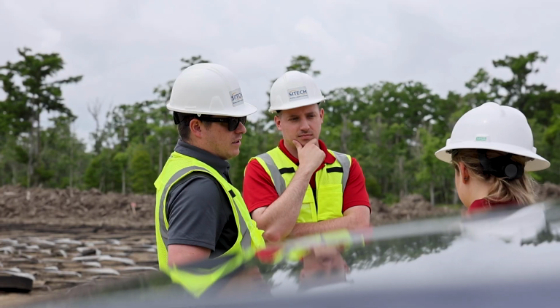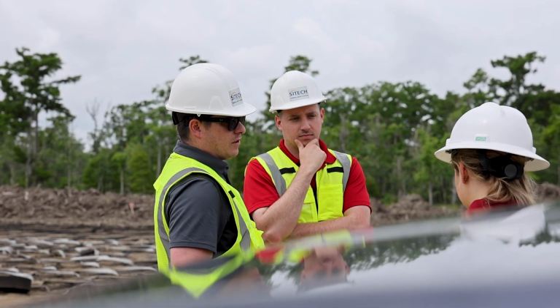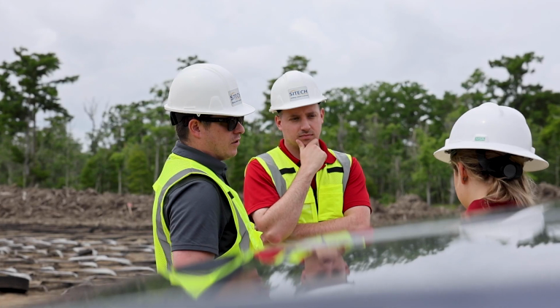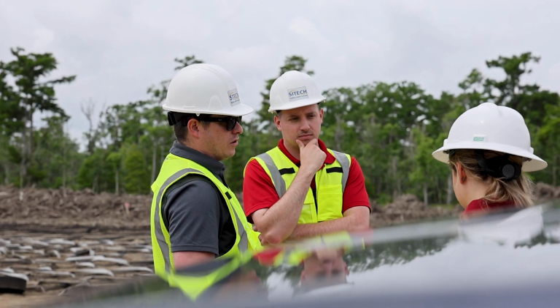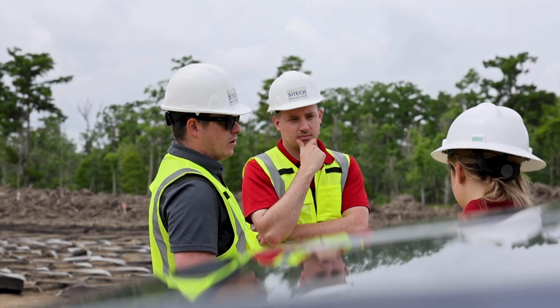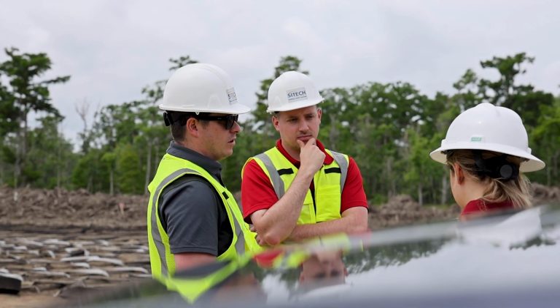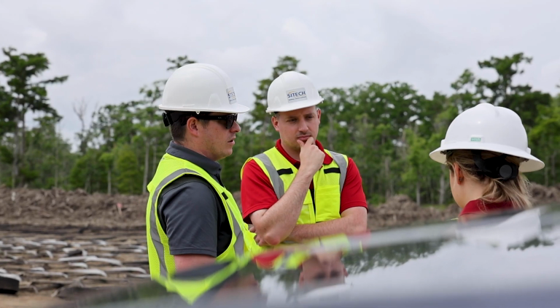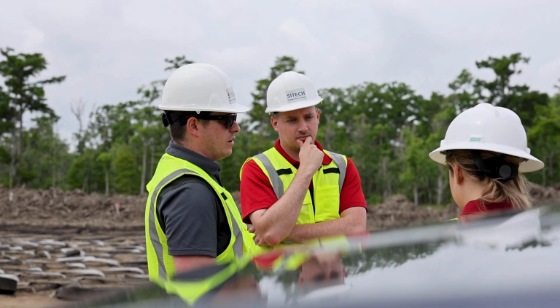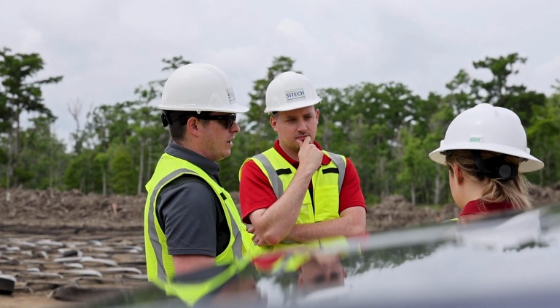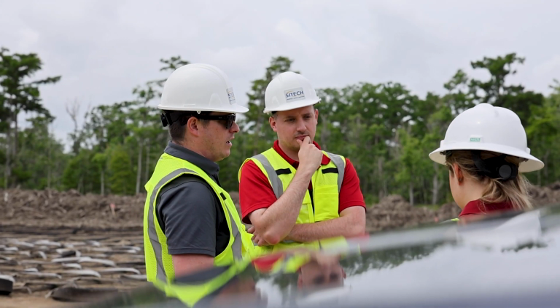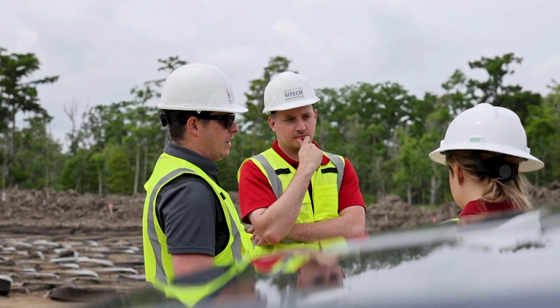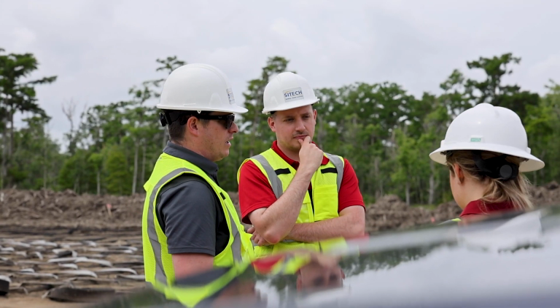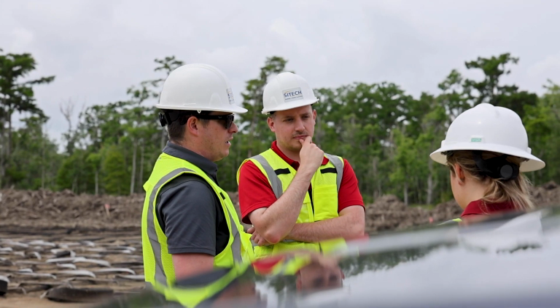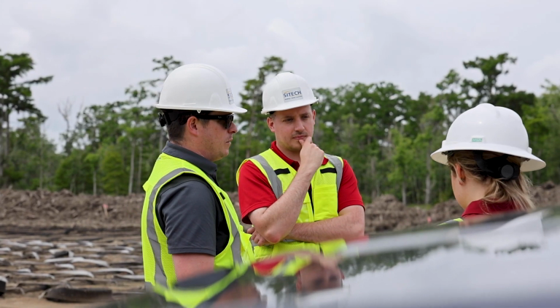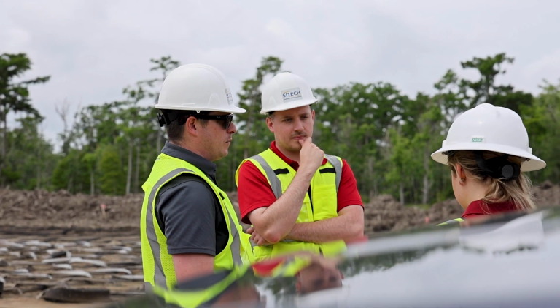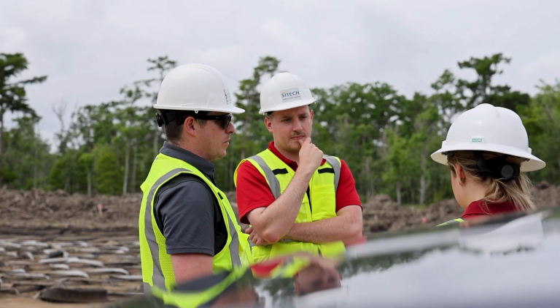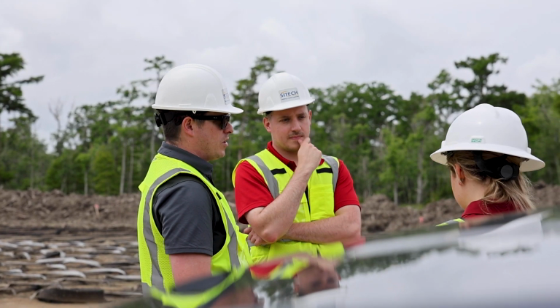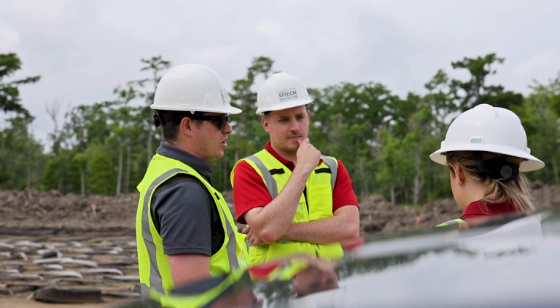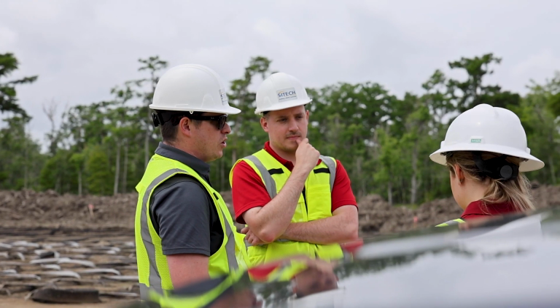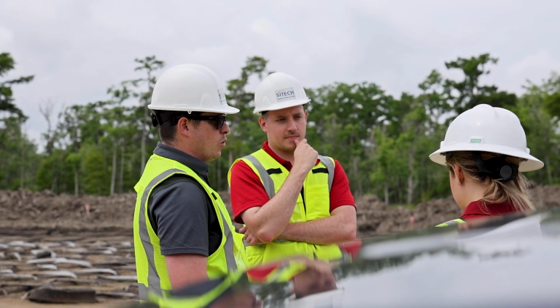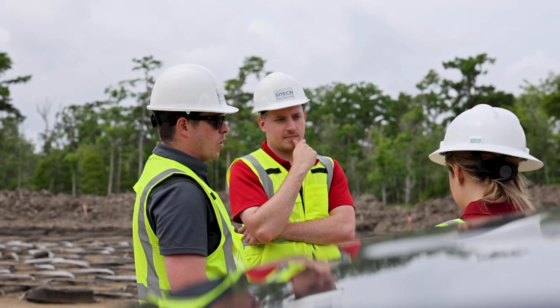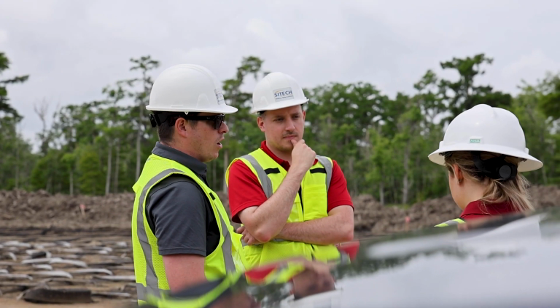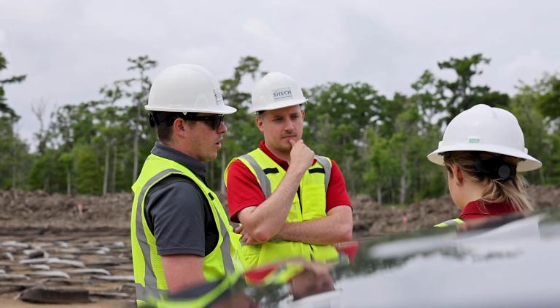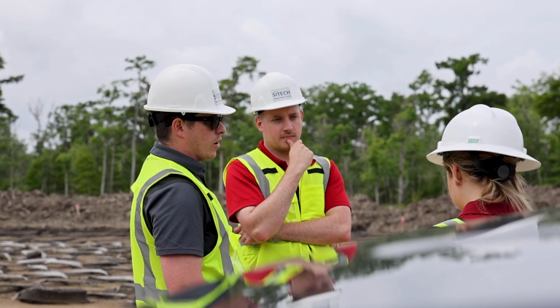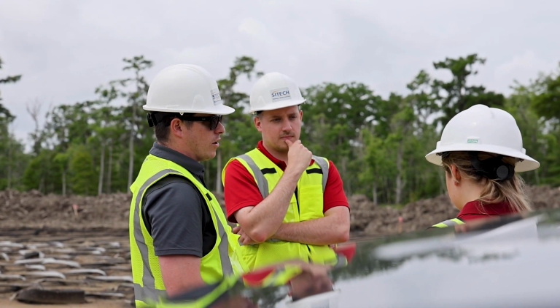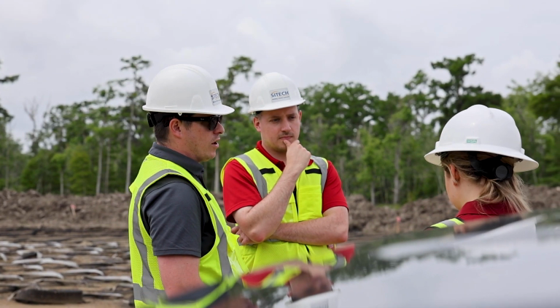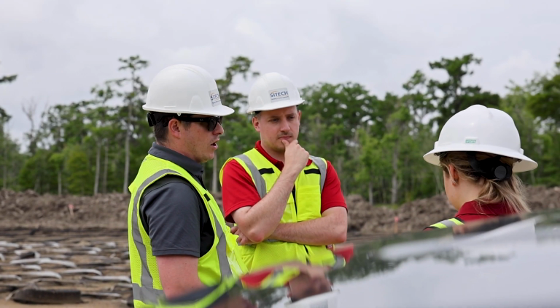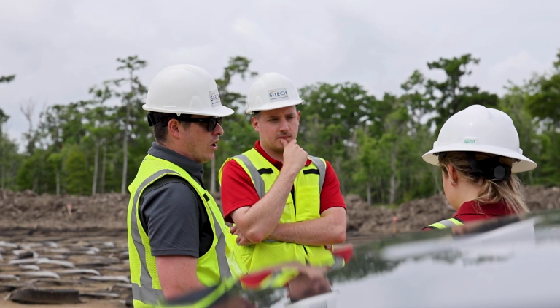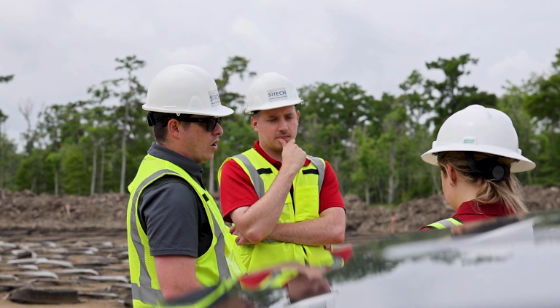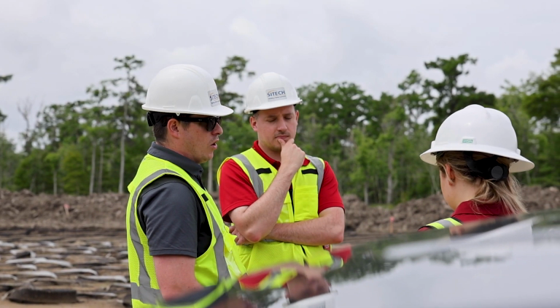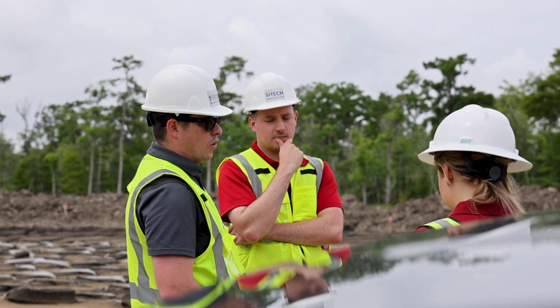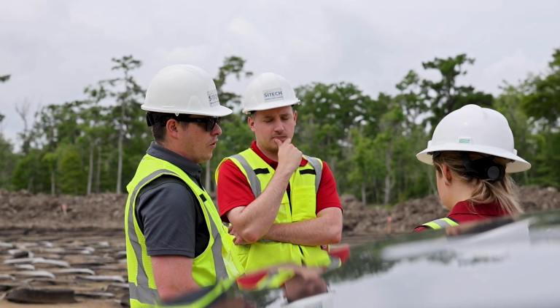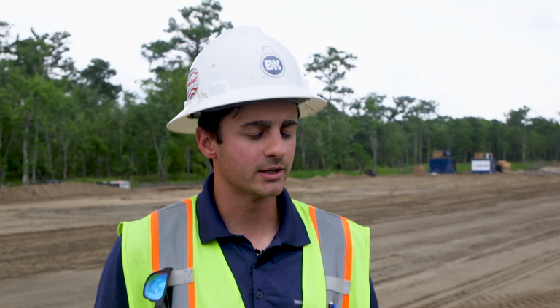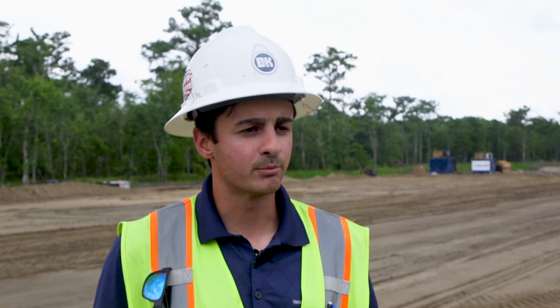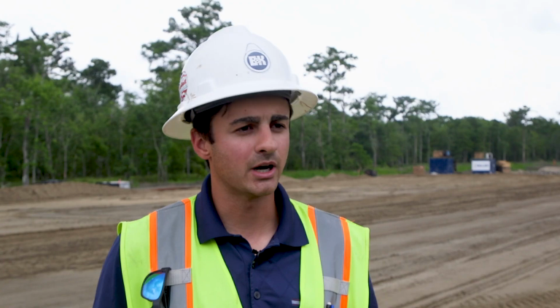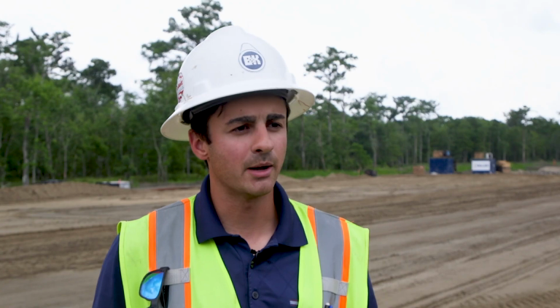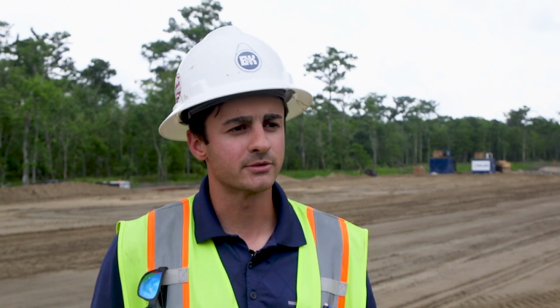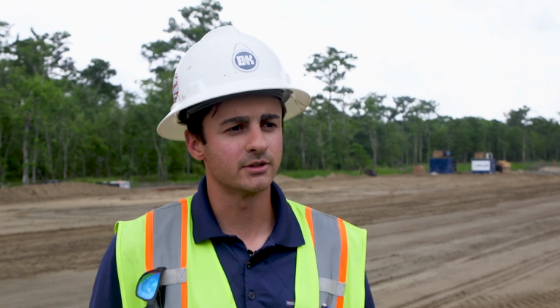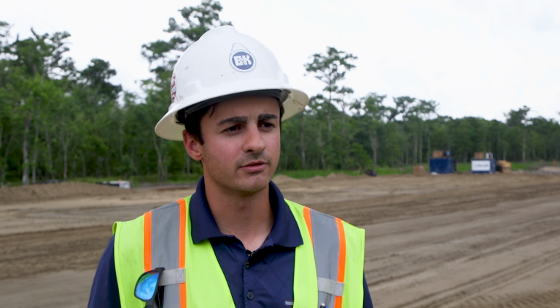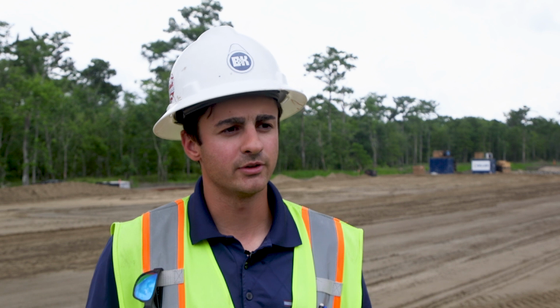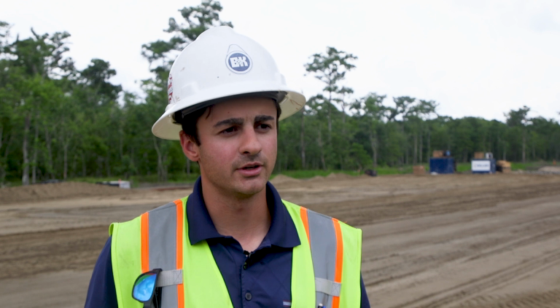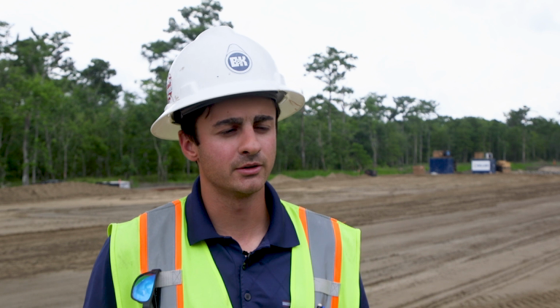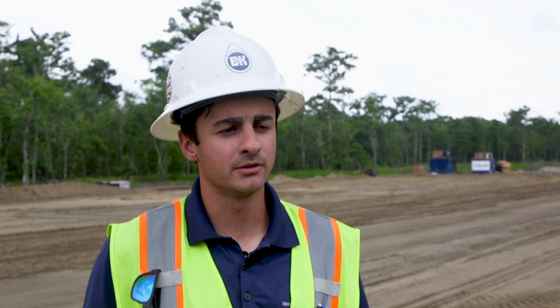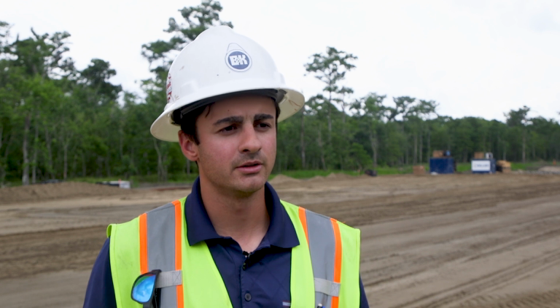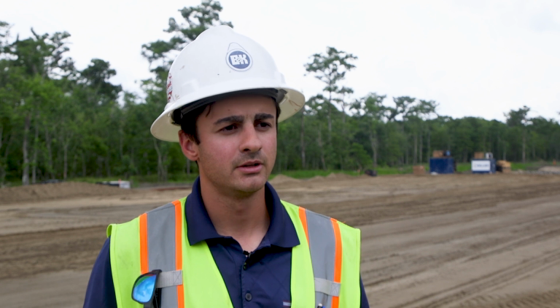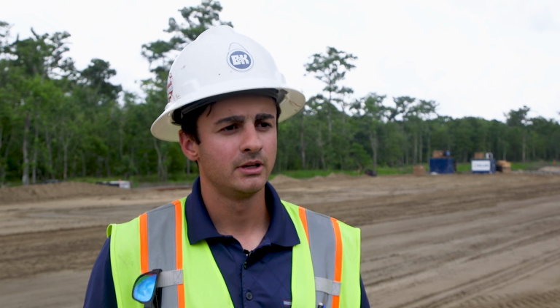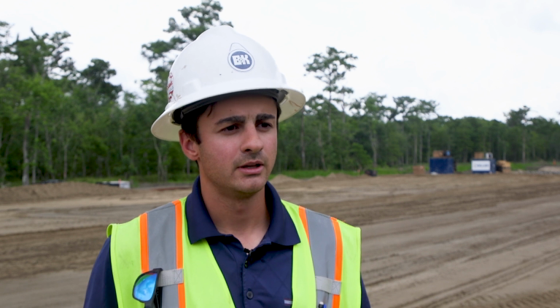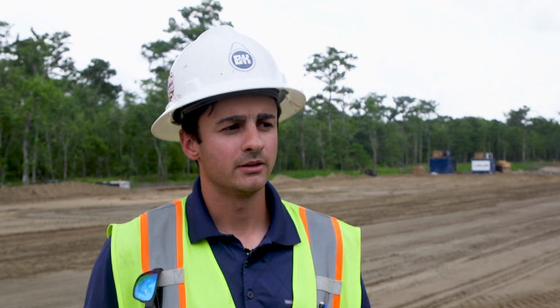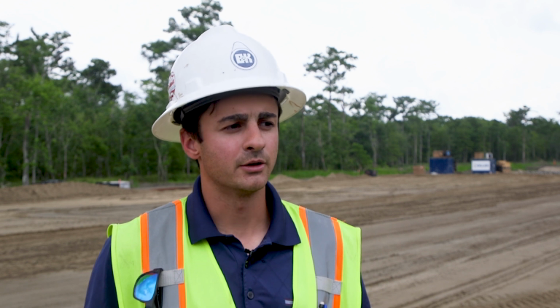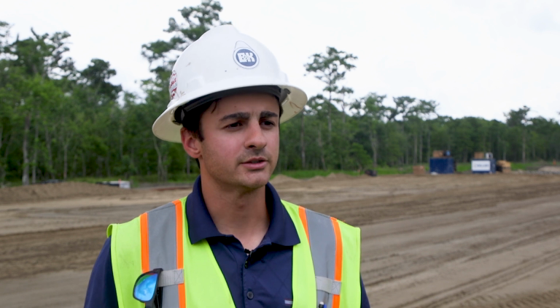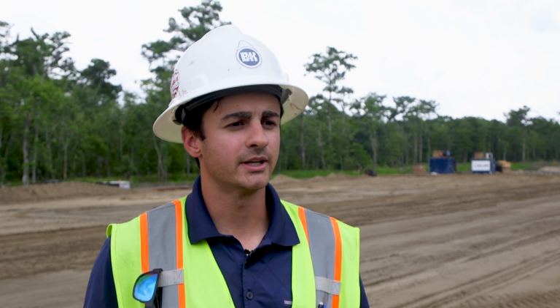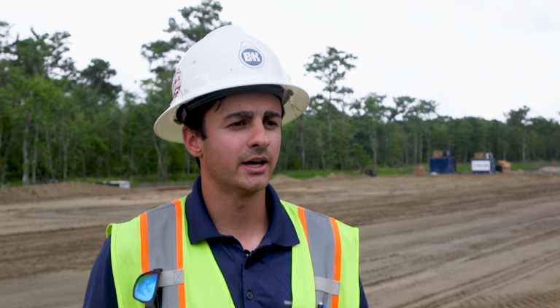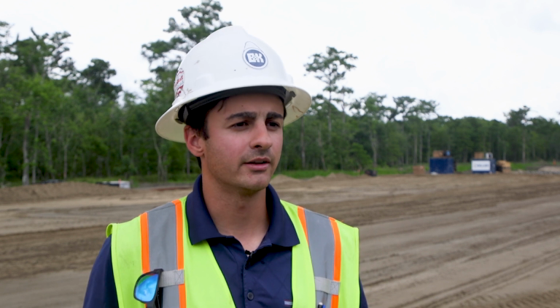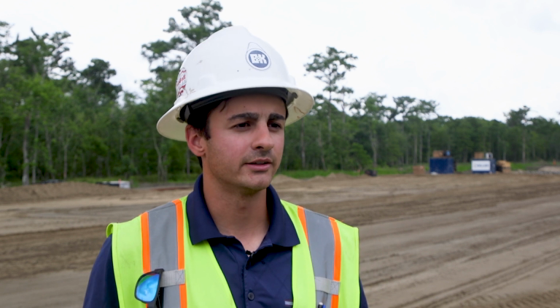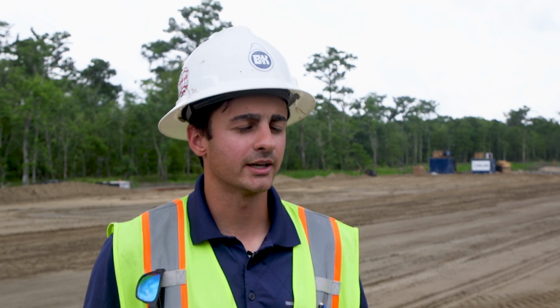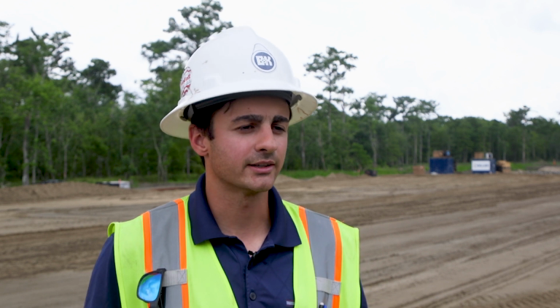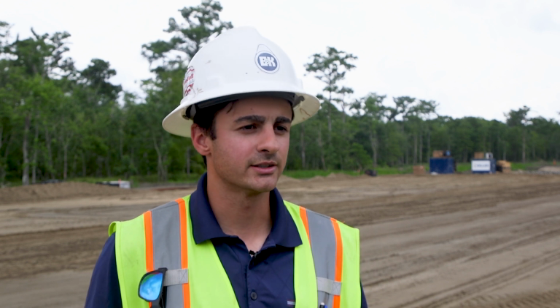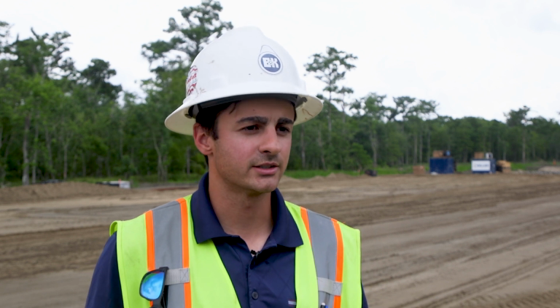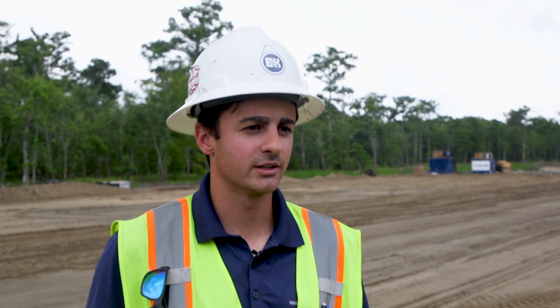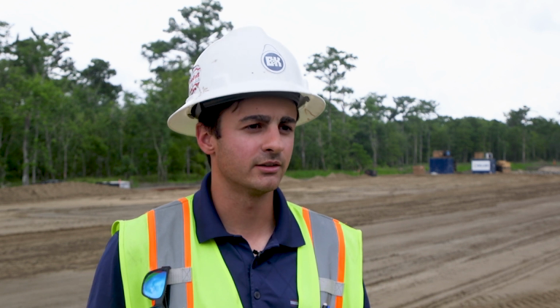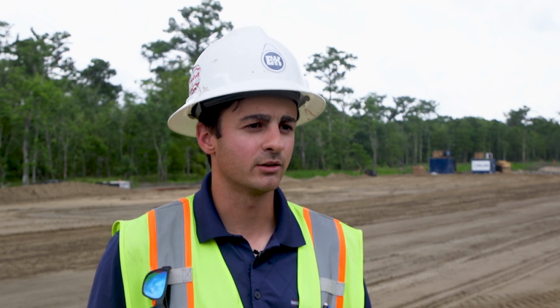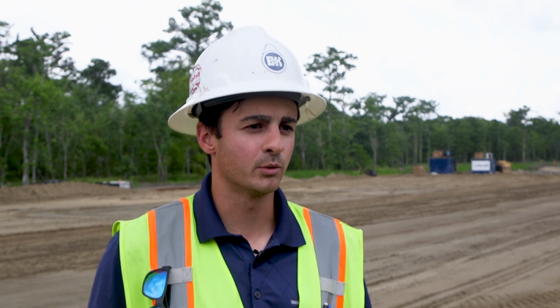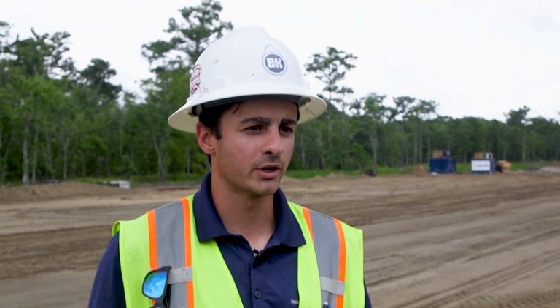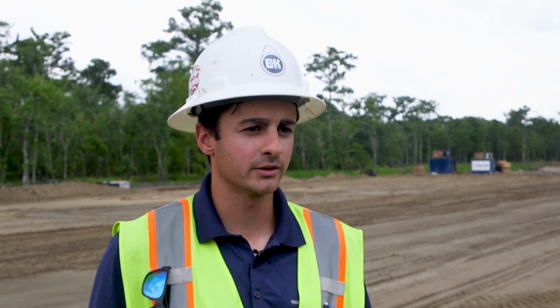They're very responsive and reliable, and if there's any problems in the field, they'll send out a technician quickly.